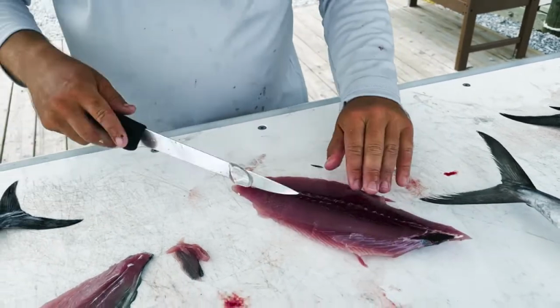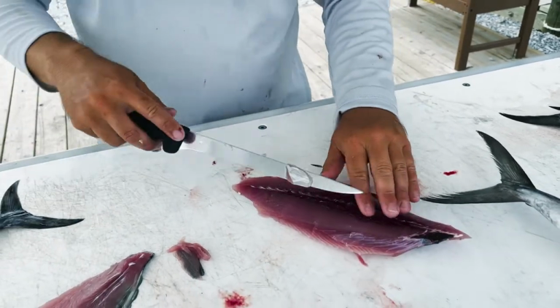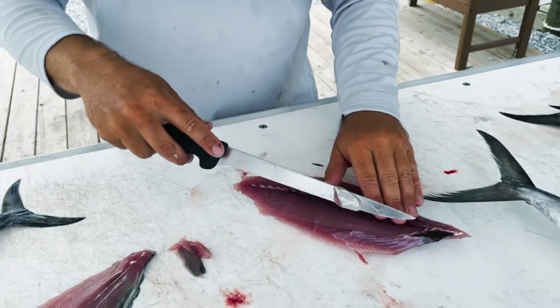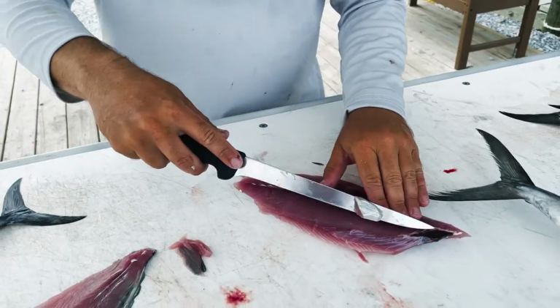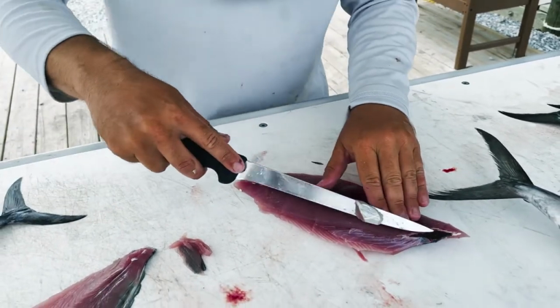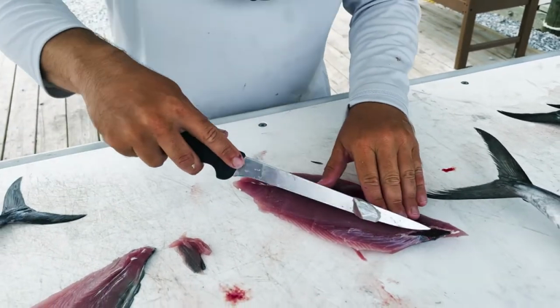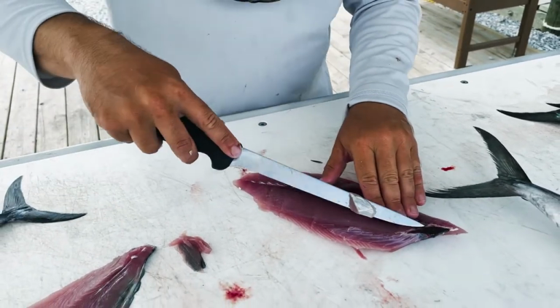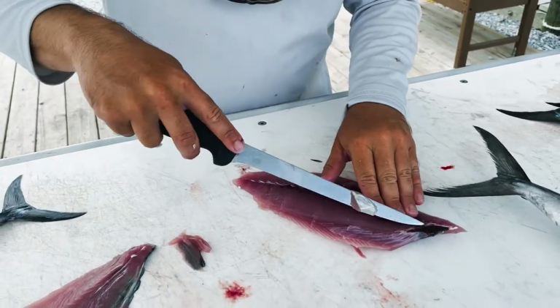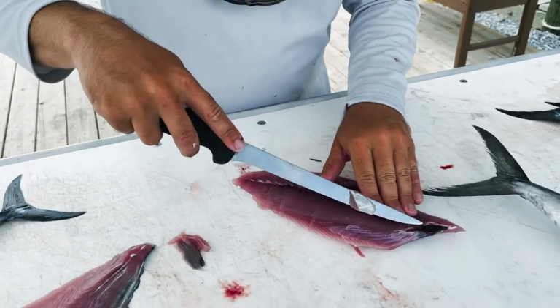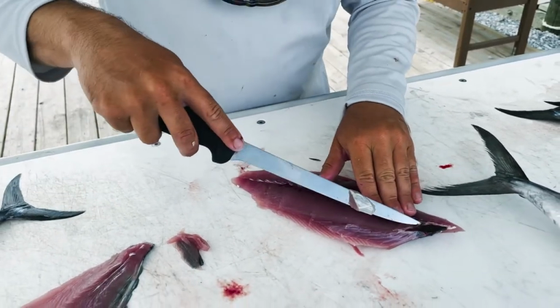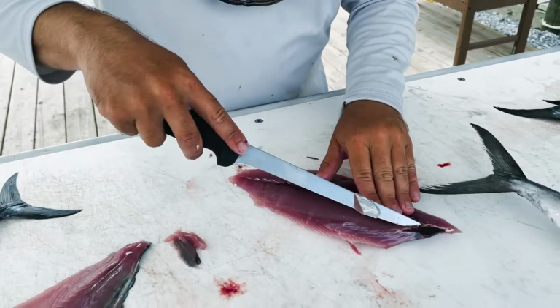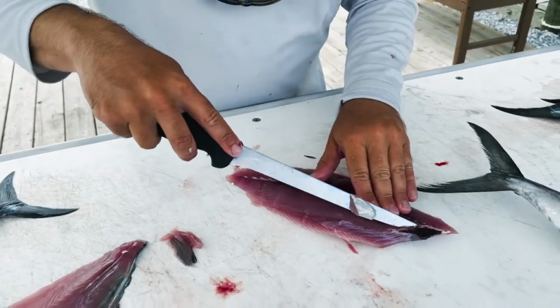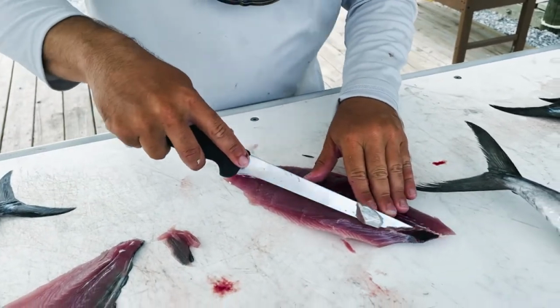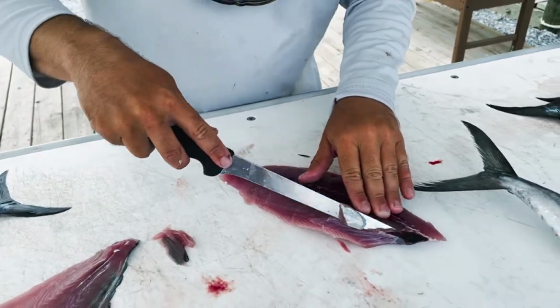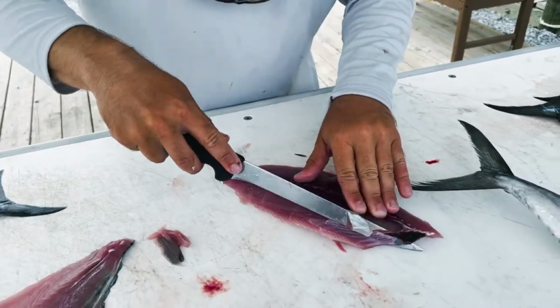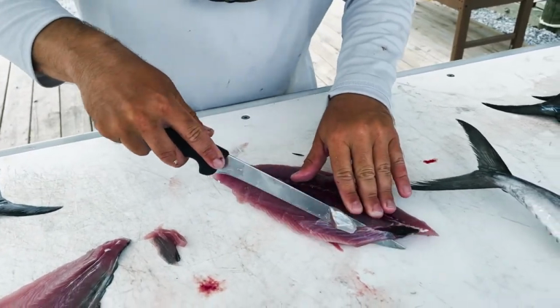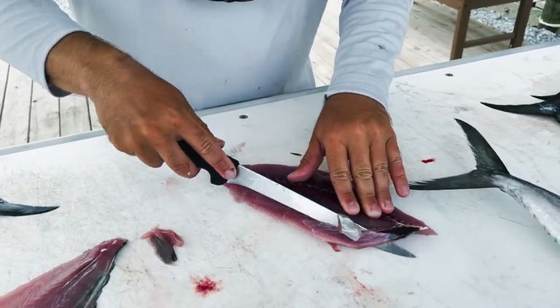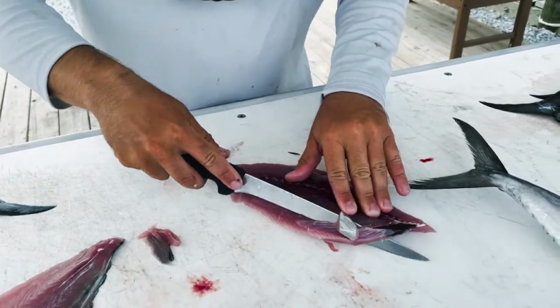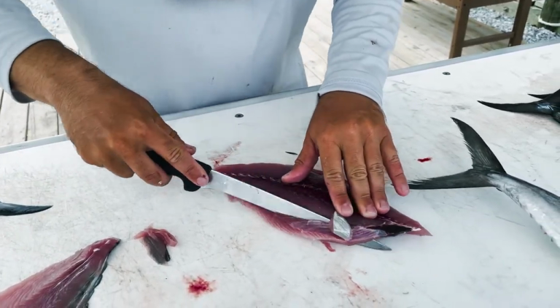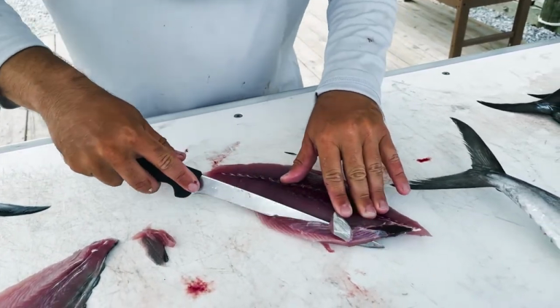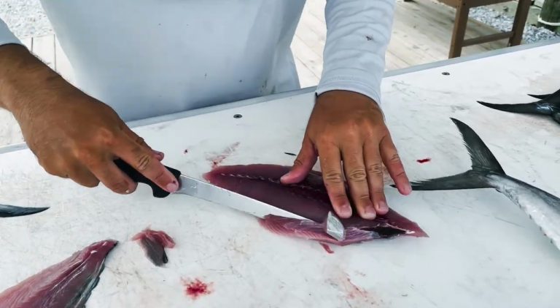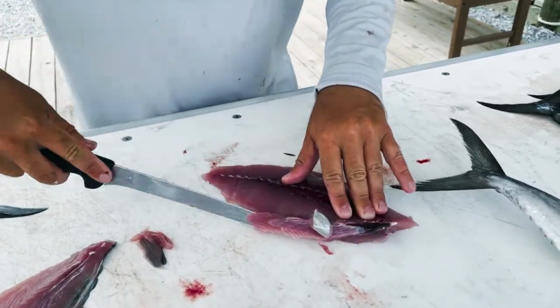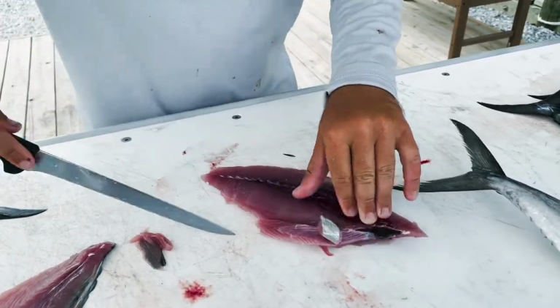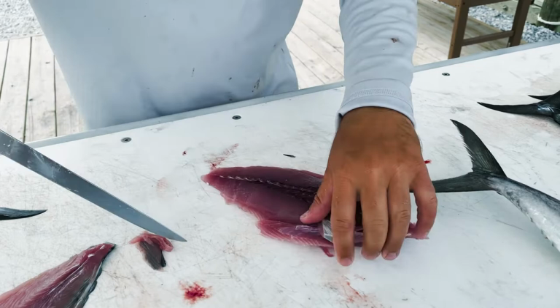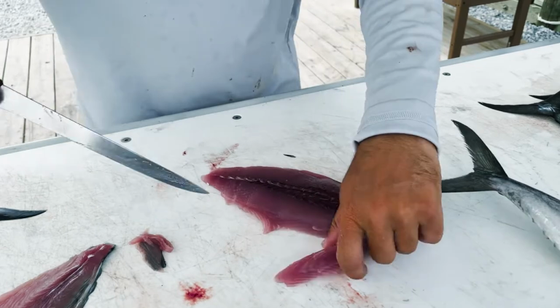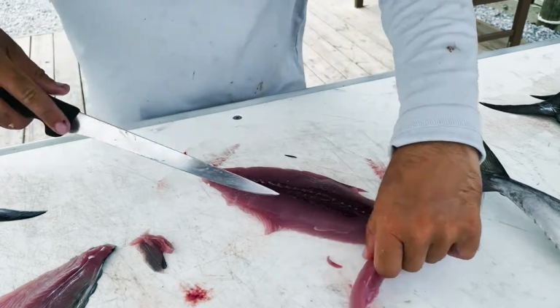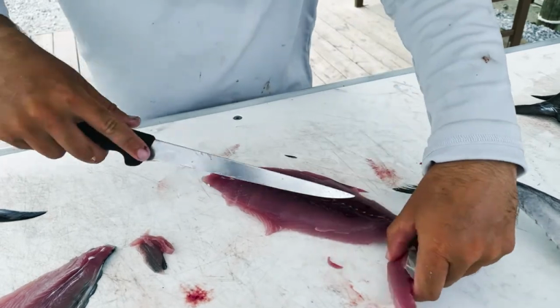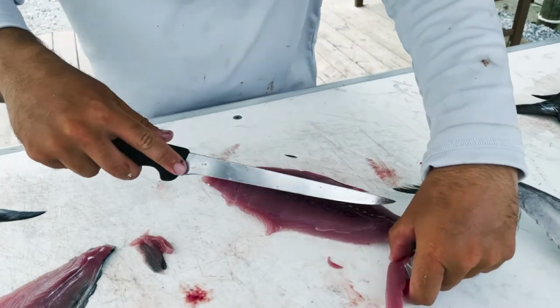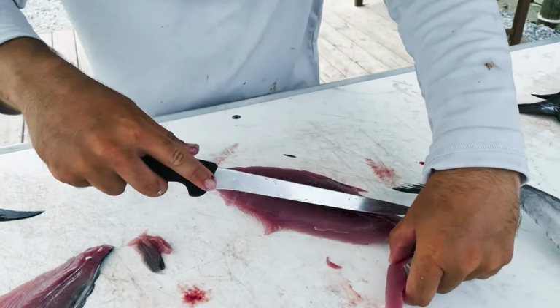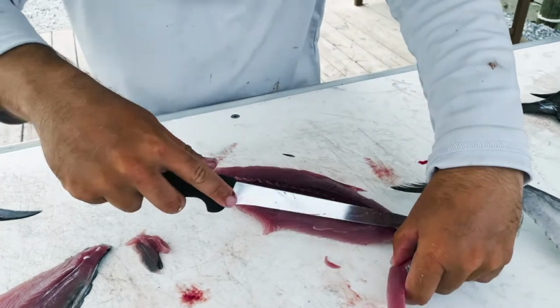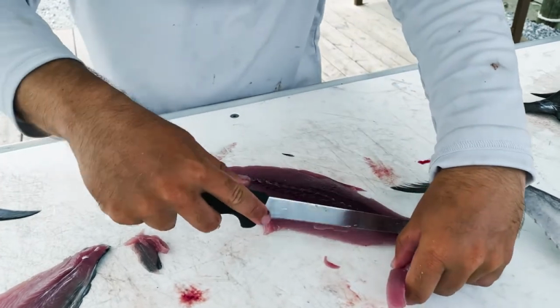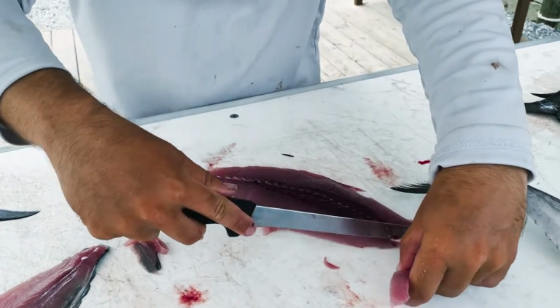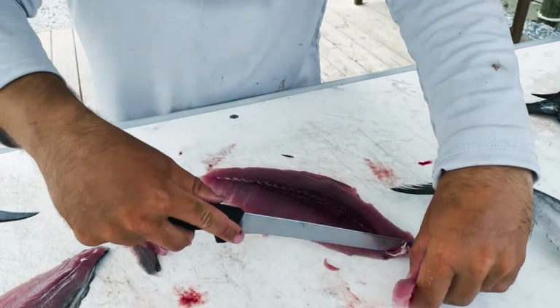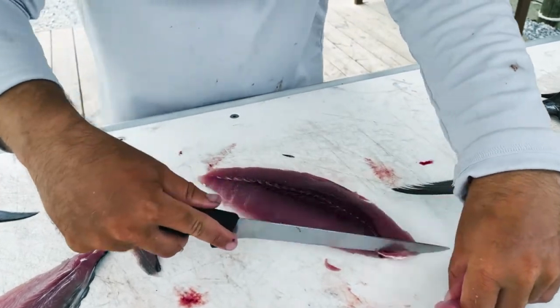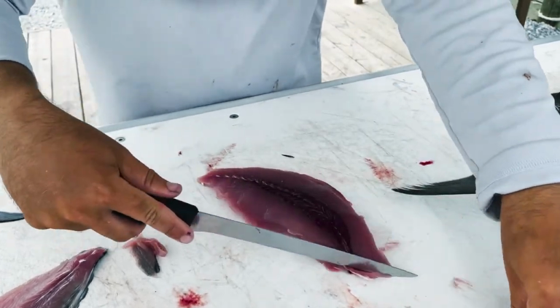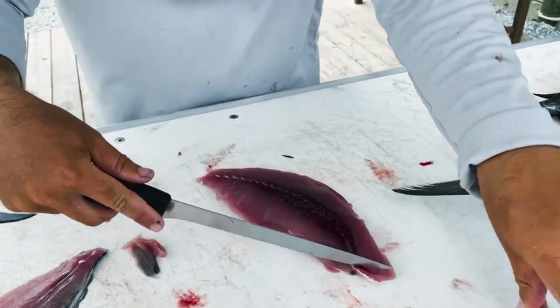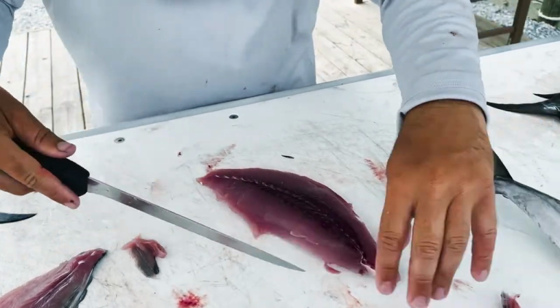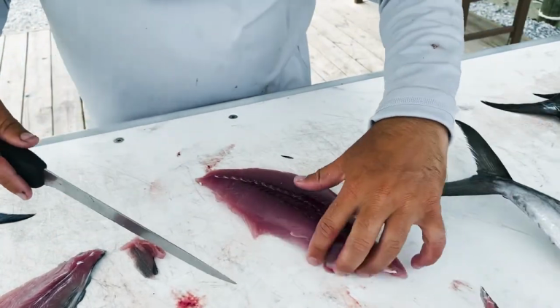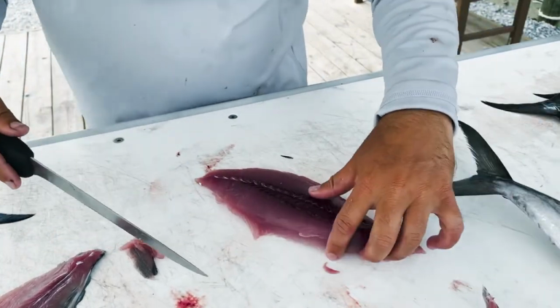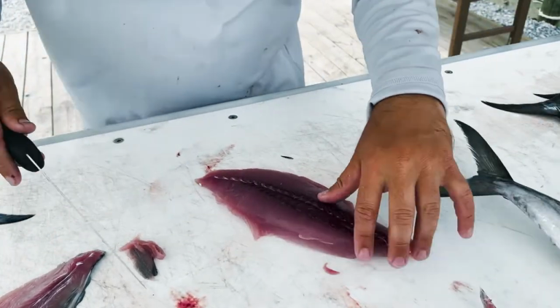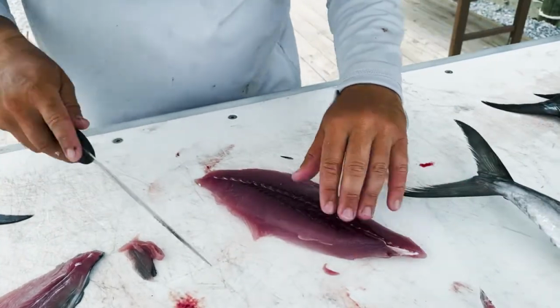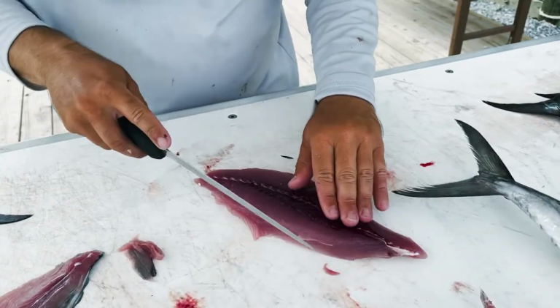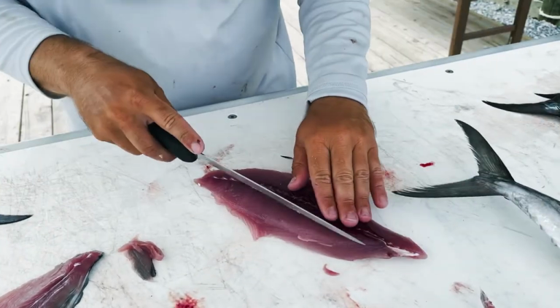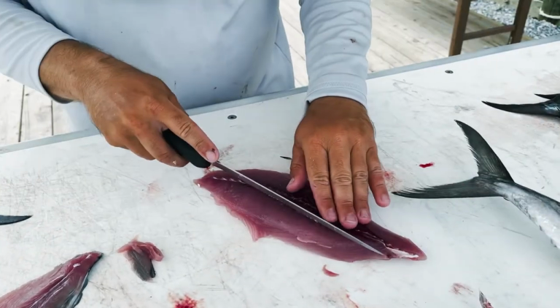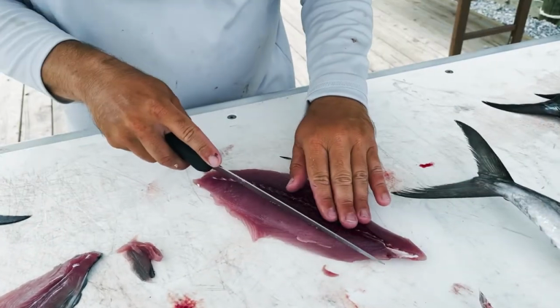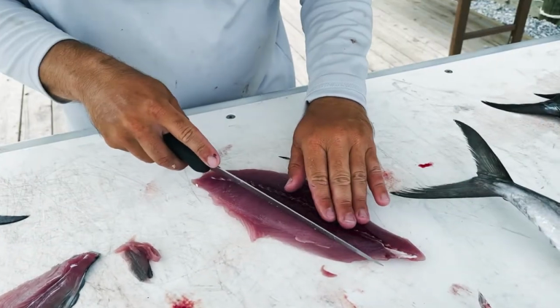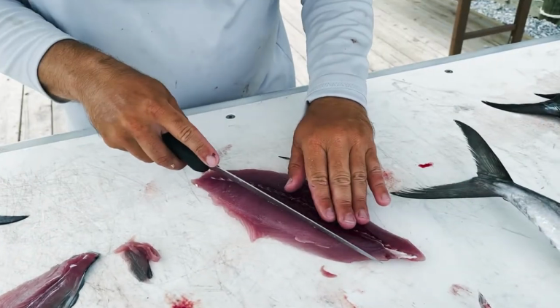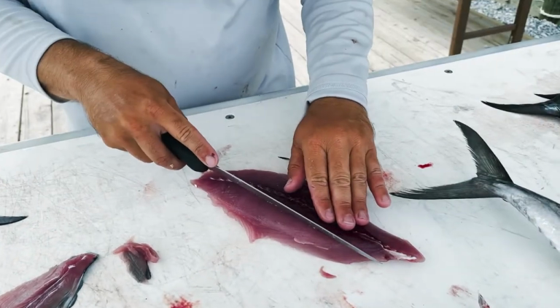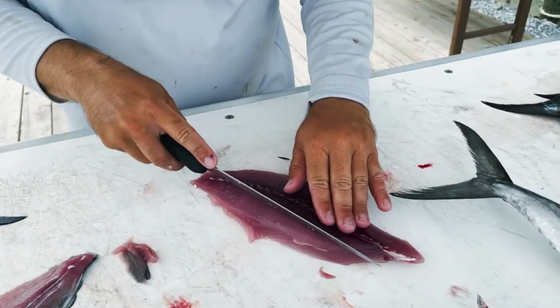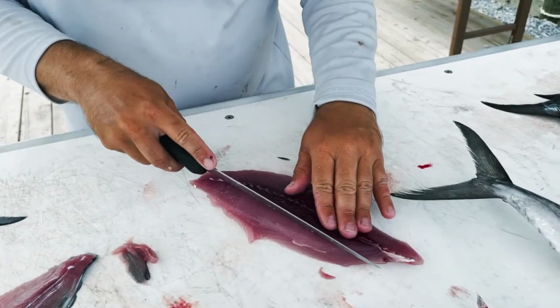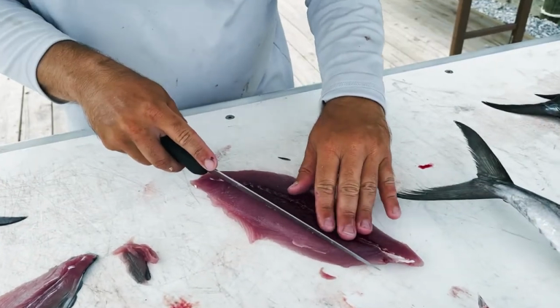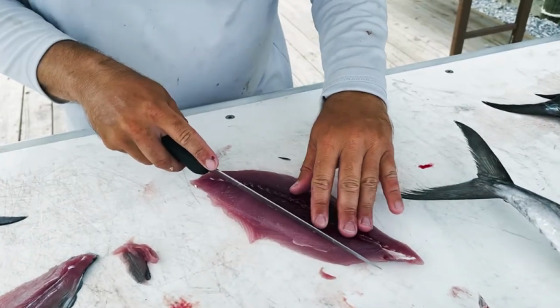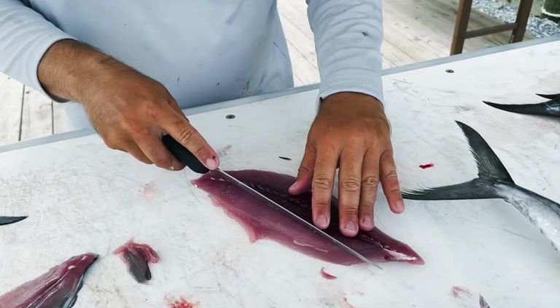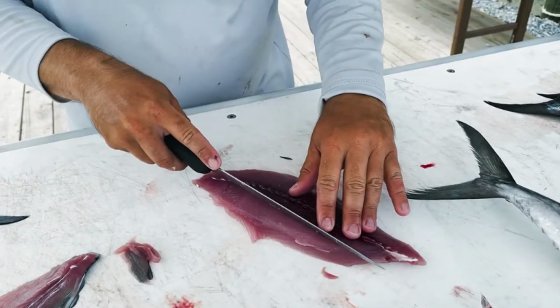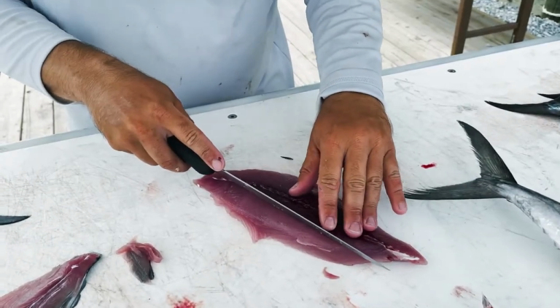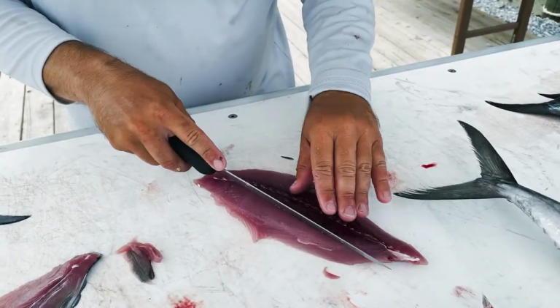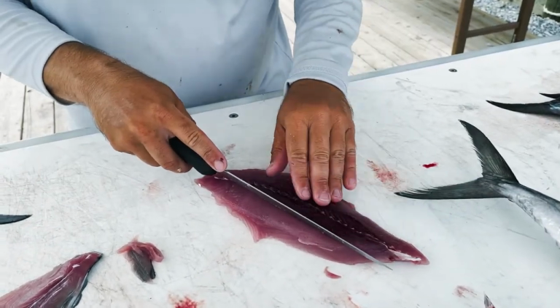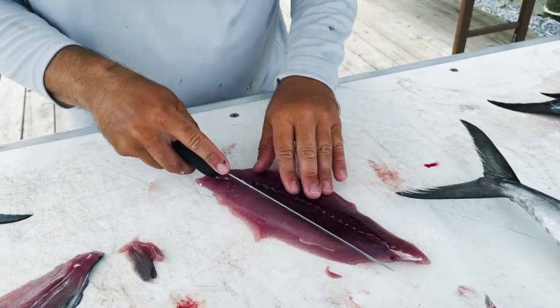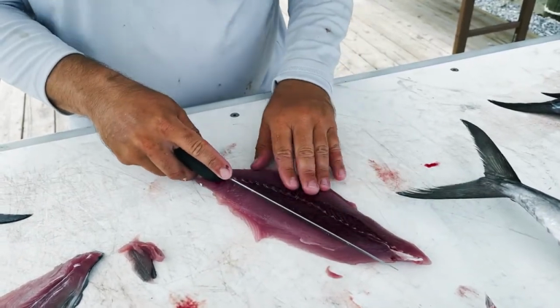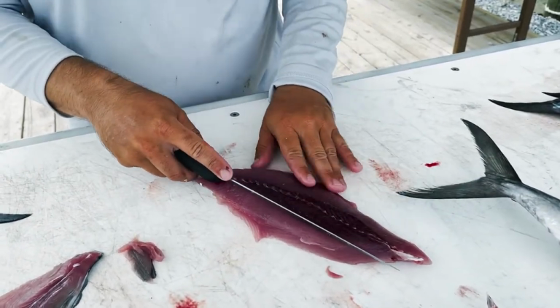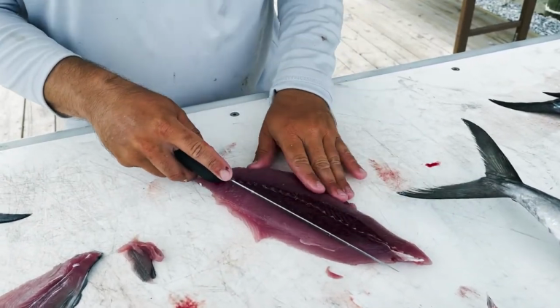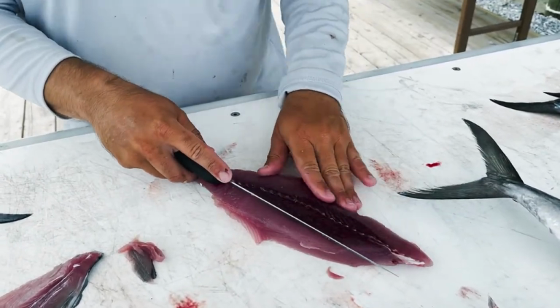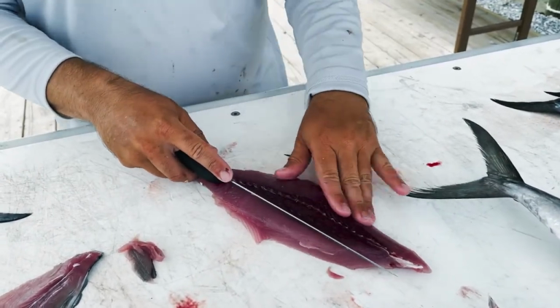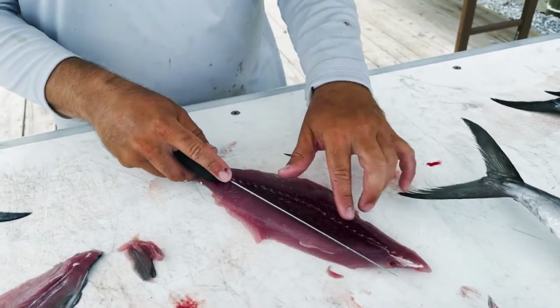We're going to cut out the rib cage. And then this bloodline right here is the important part.